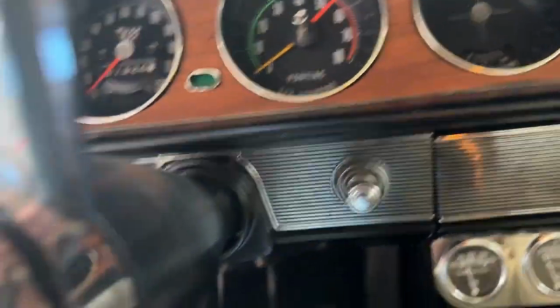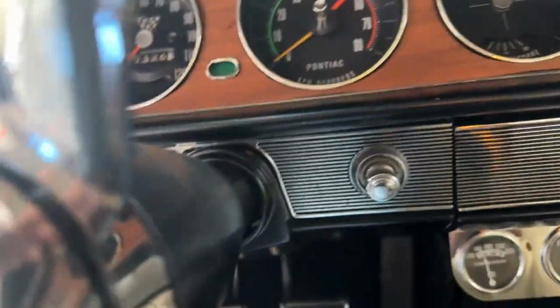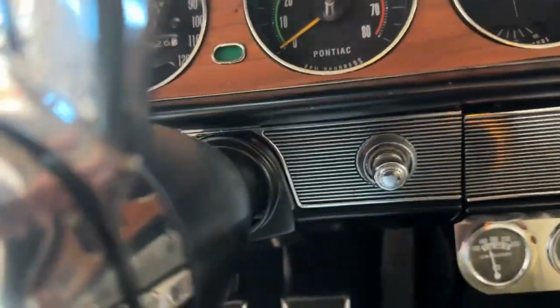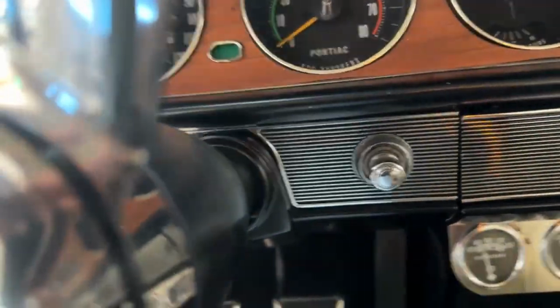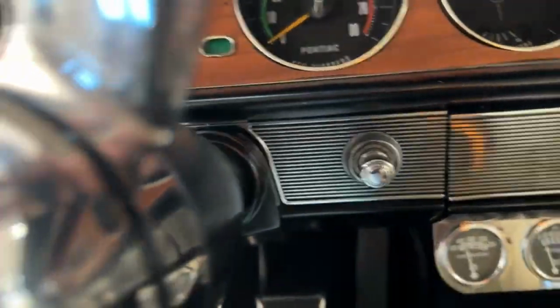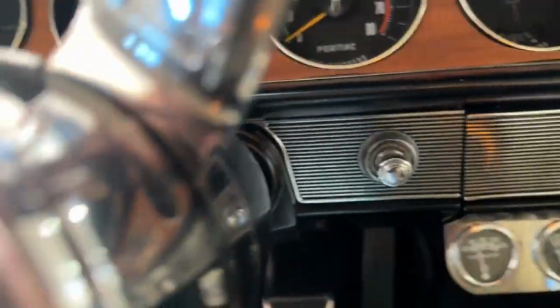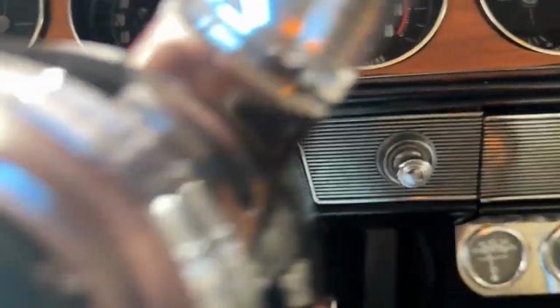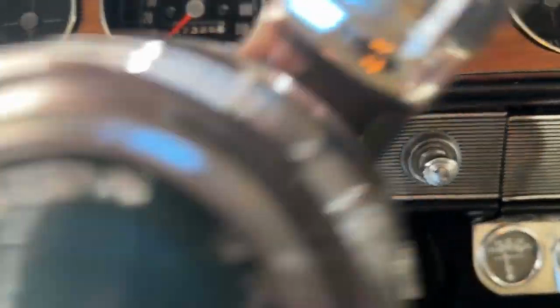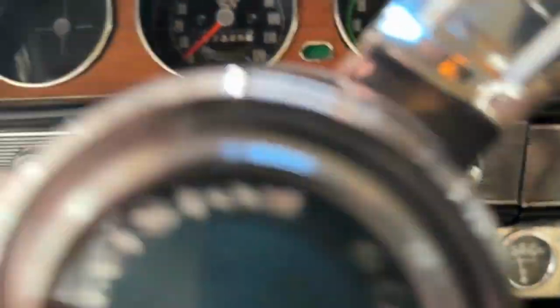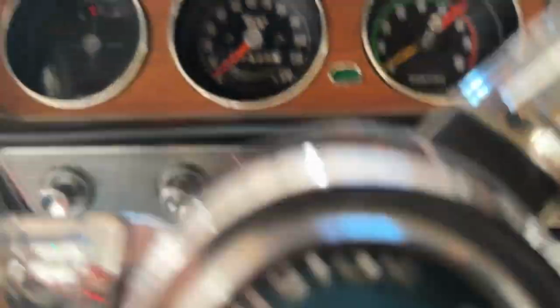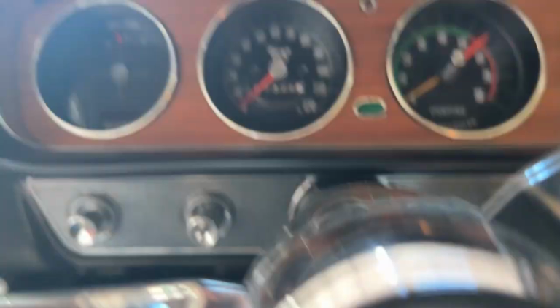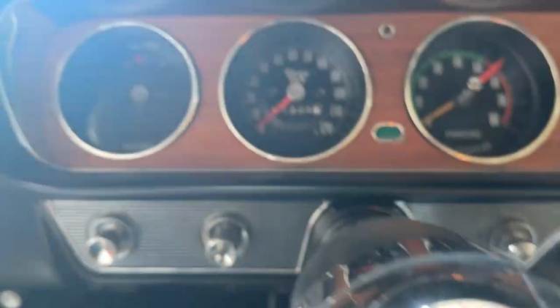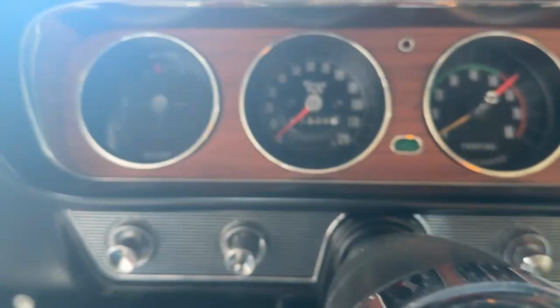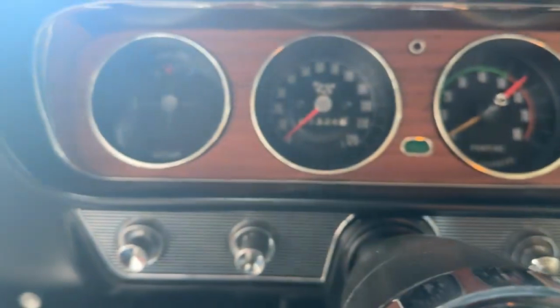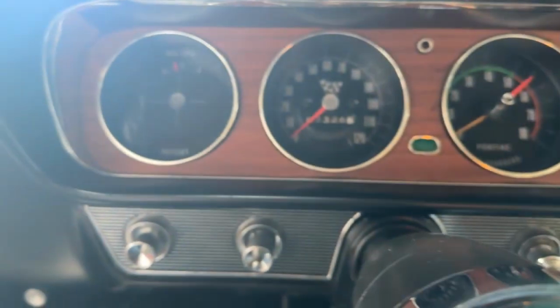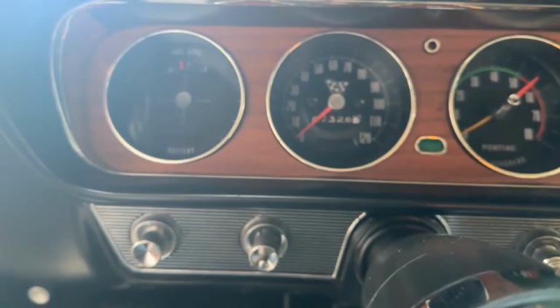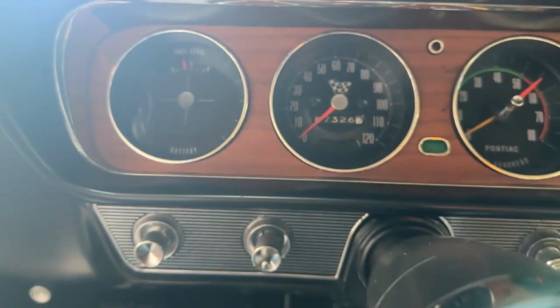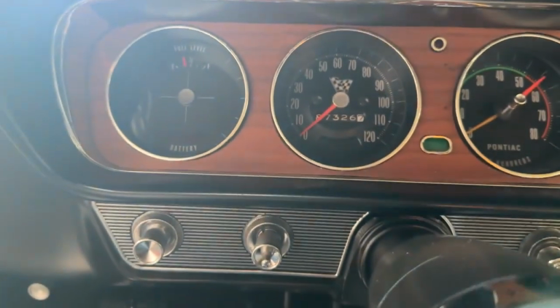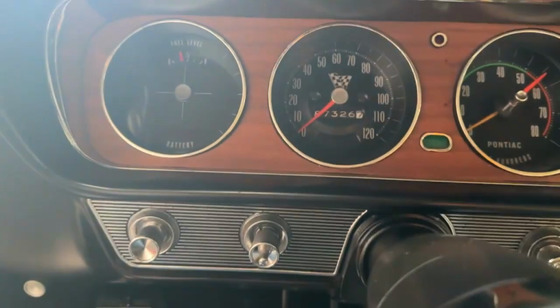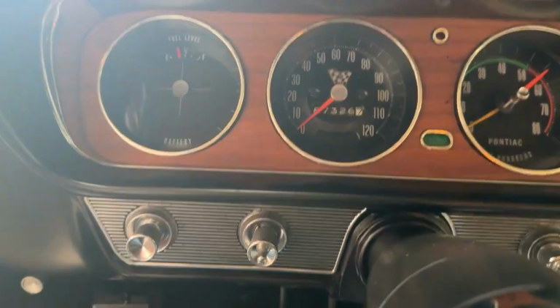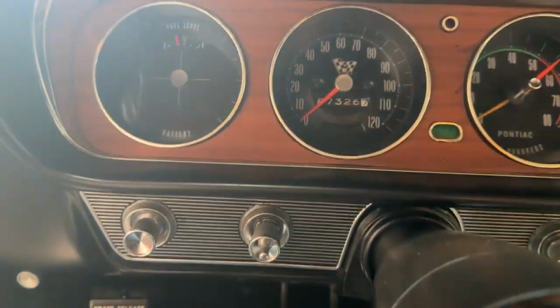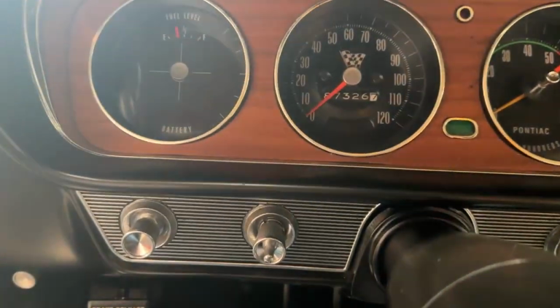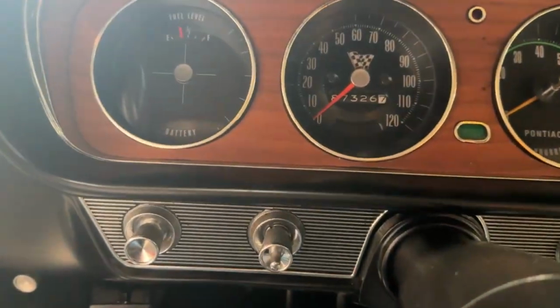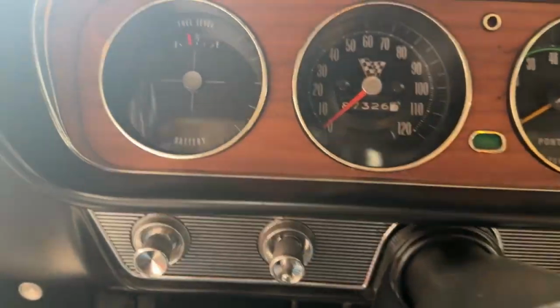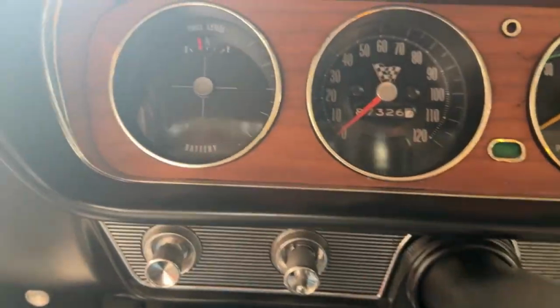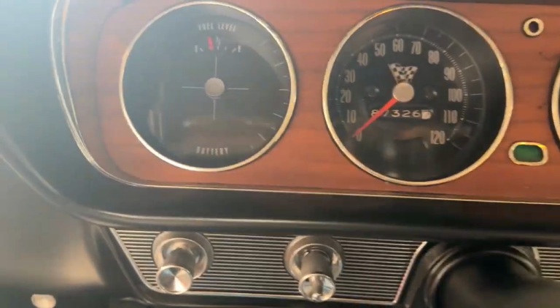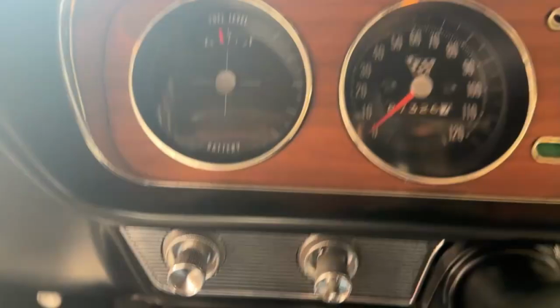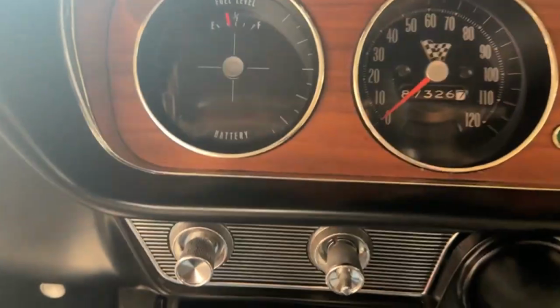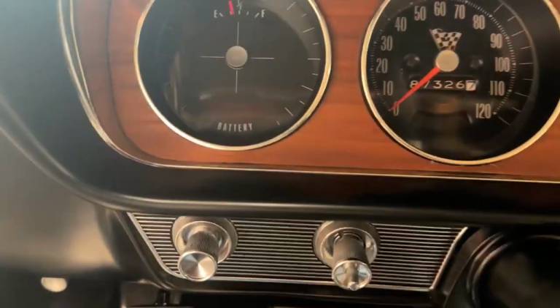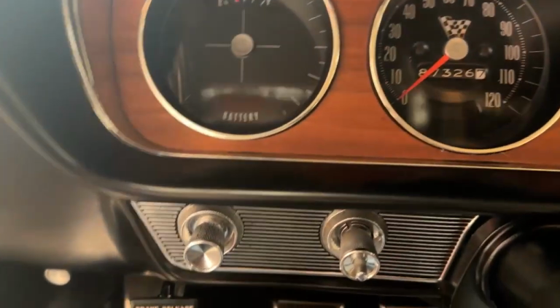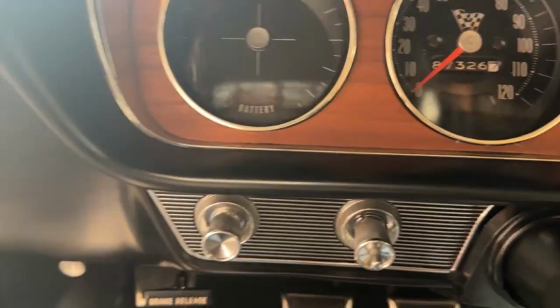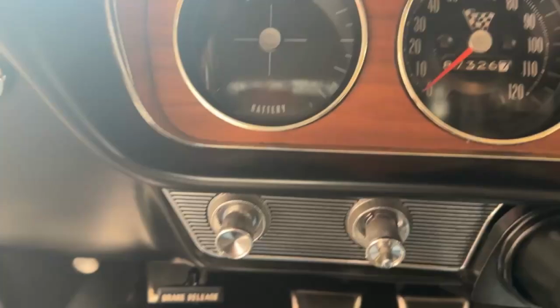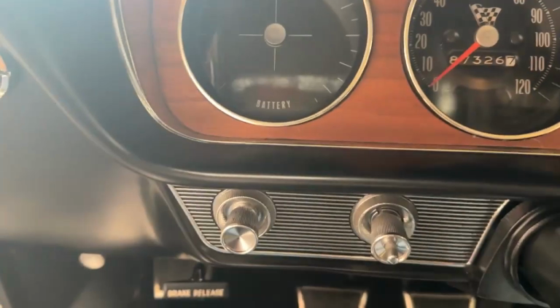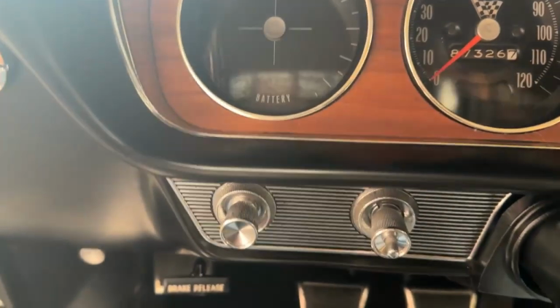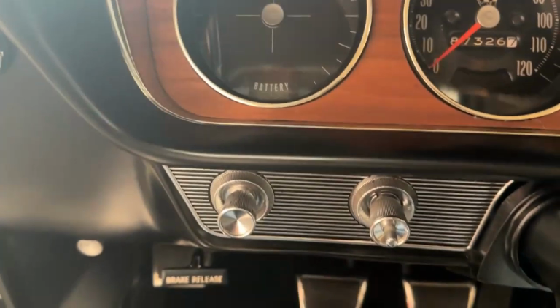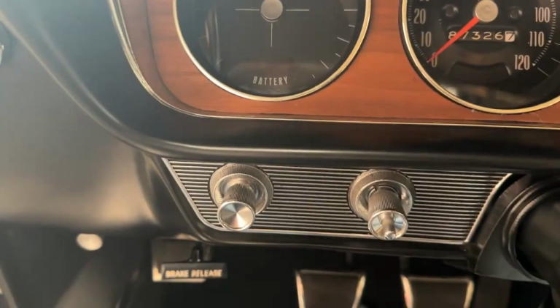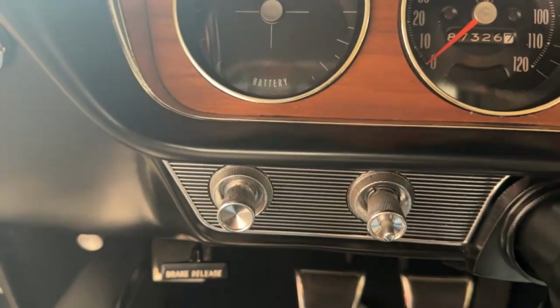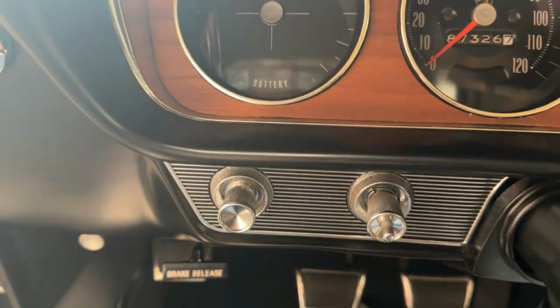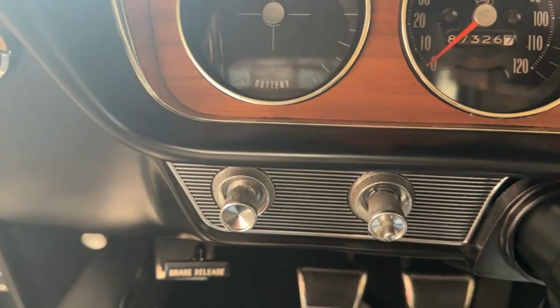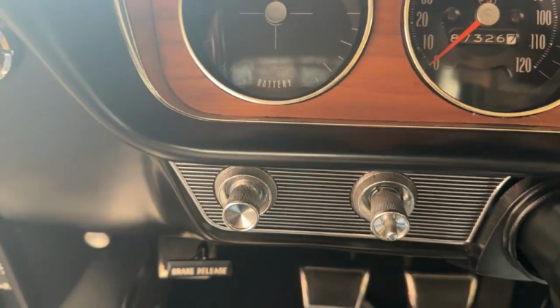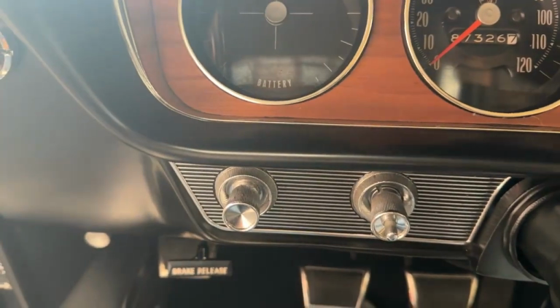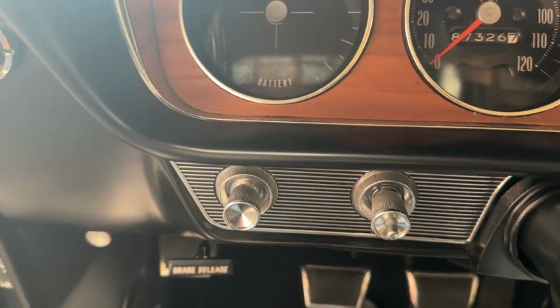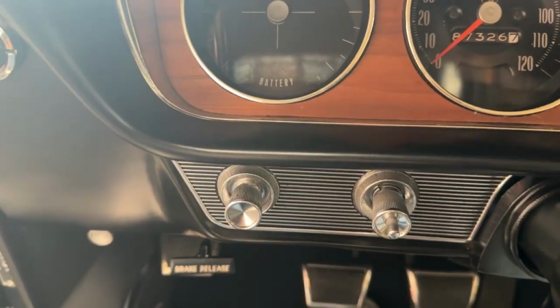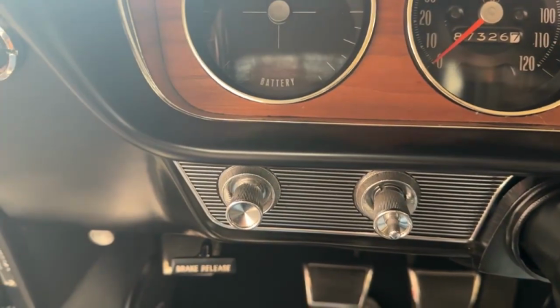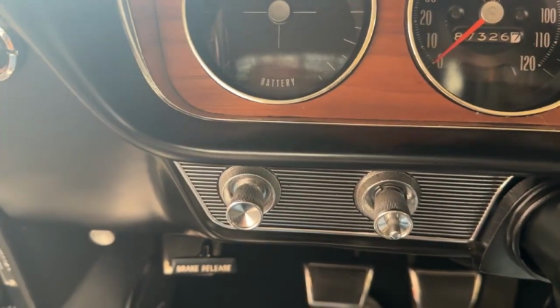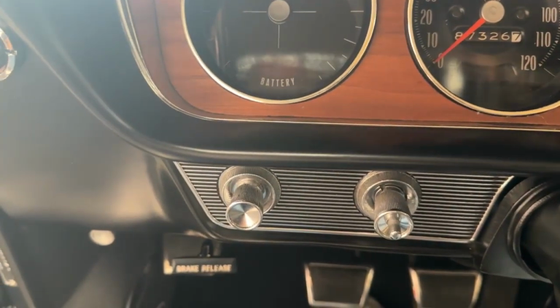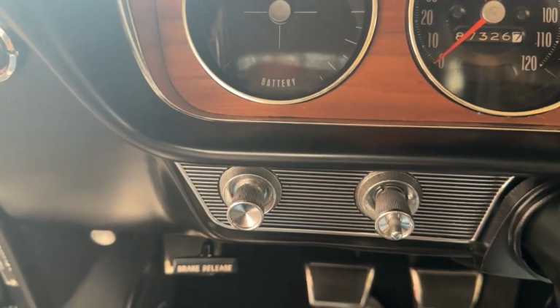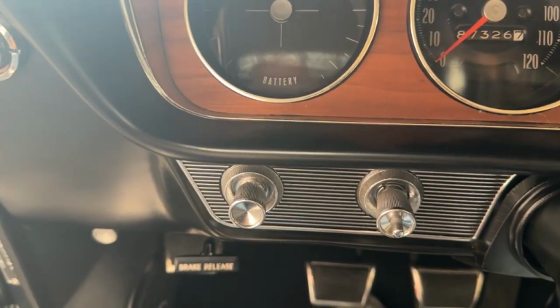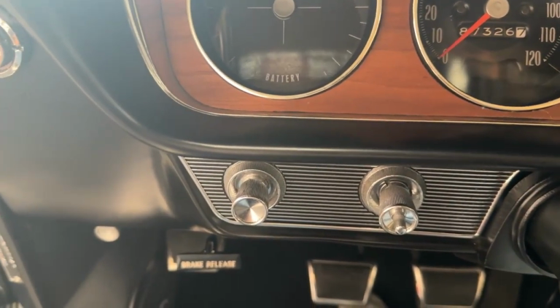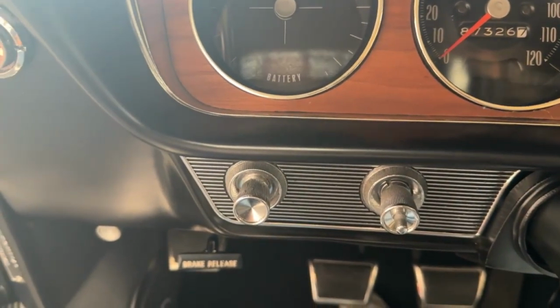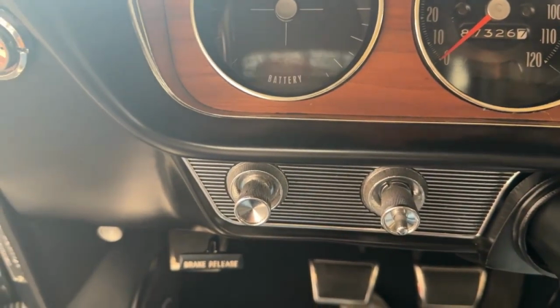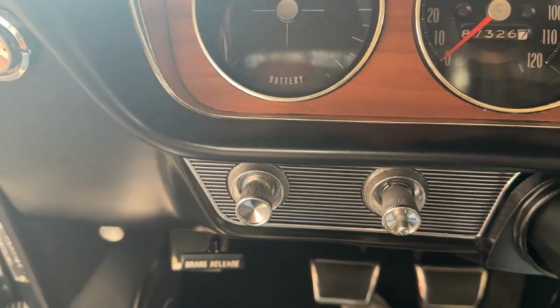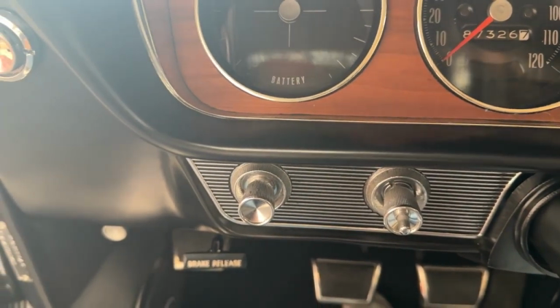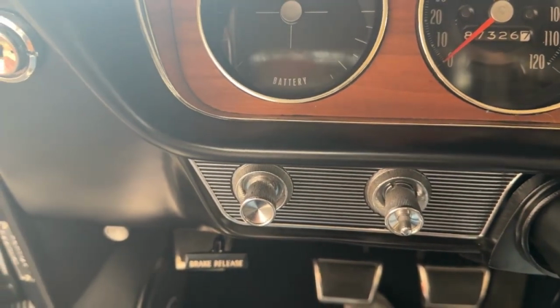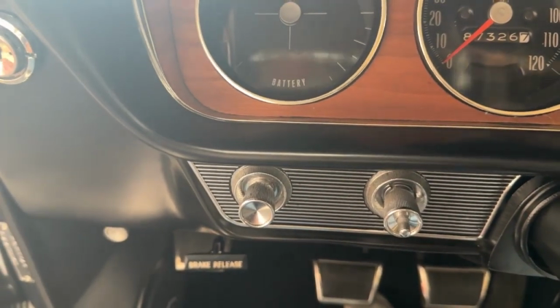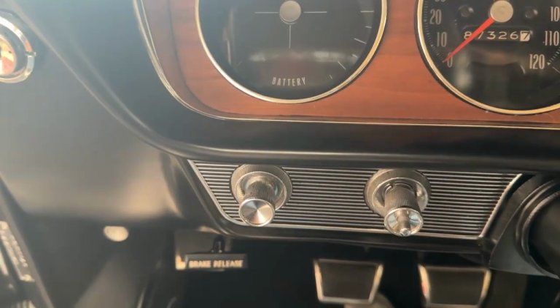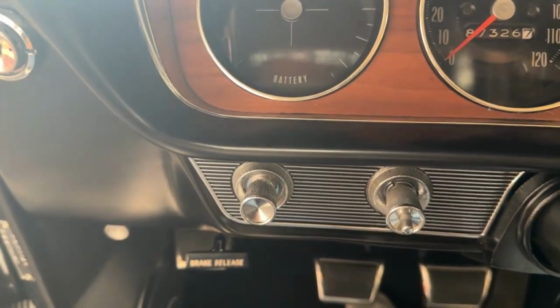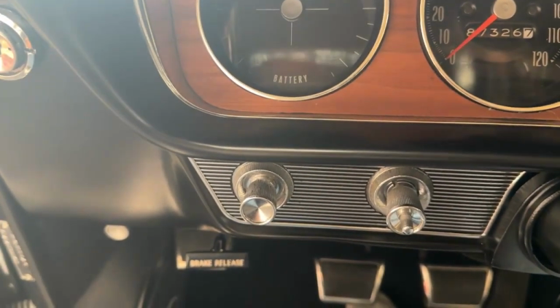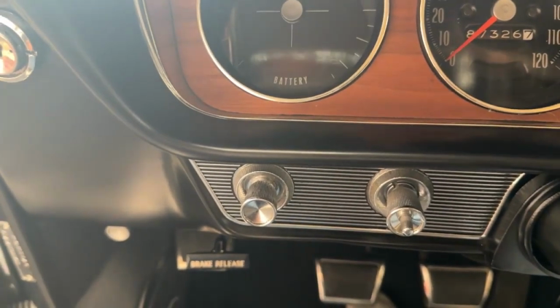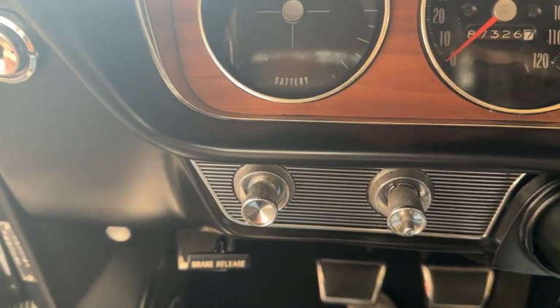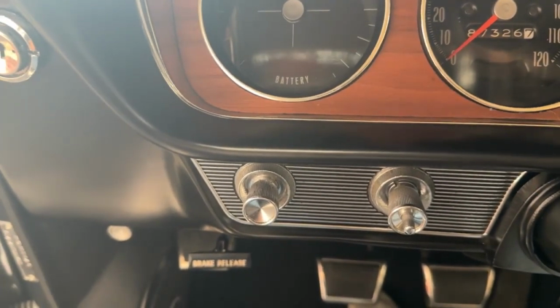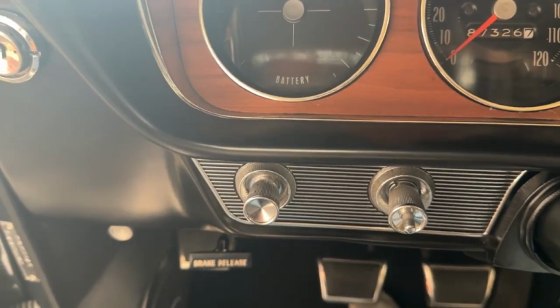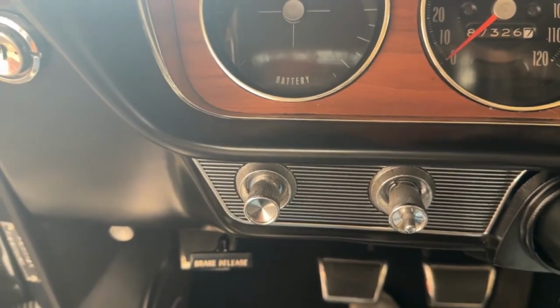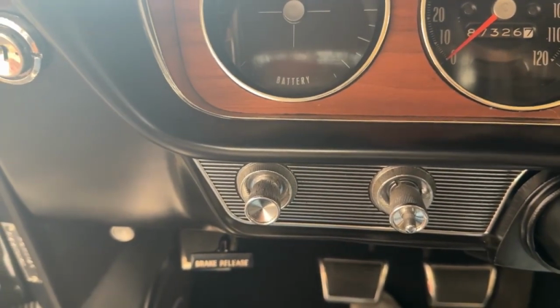Also on the dash you'll see there's a lighter and an ashtray, and on the other side of the steering wheel wiper controls and lights — and the wipers do work, they're two speed.